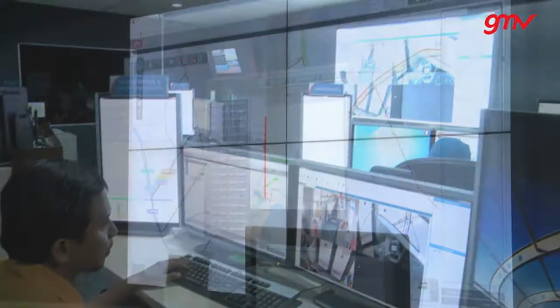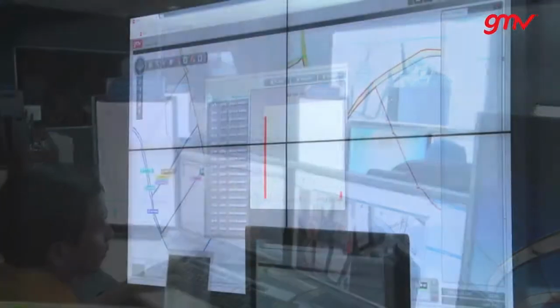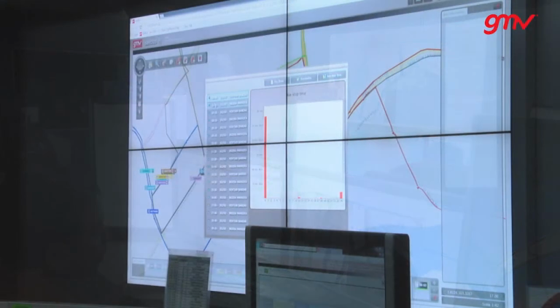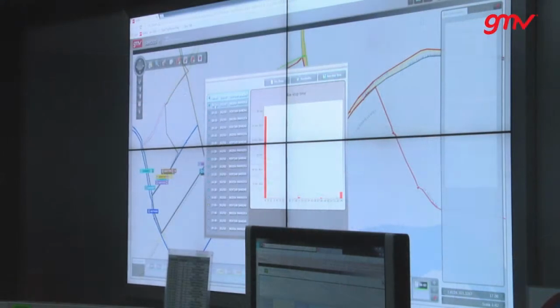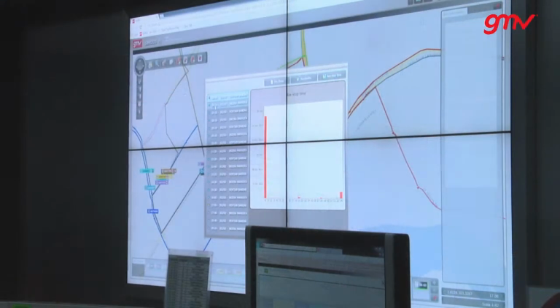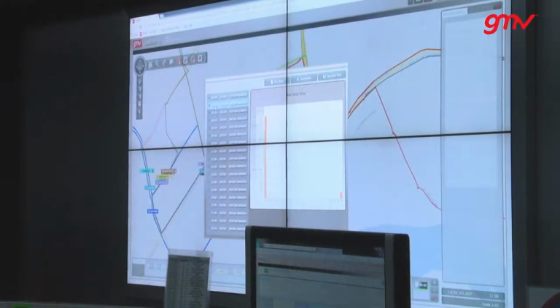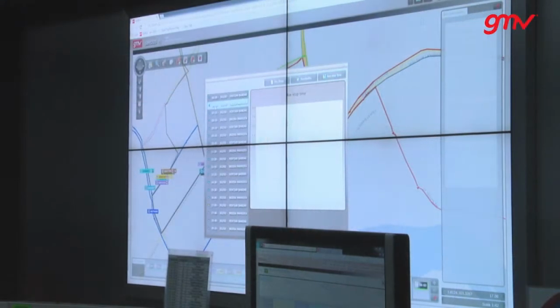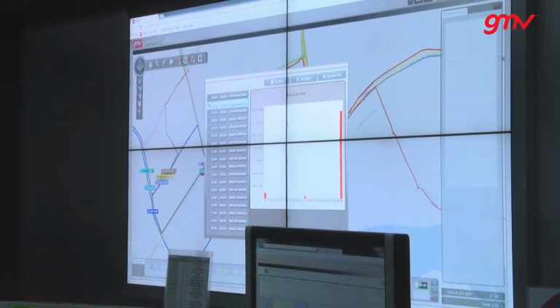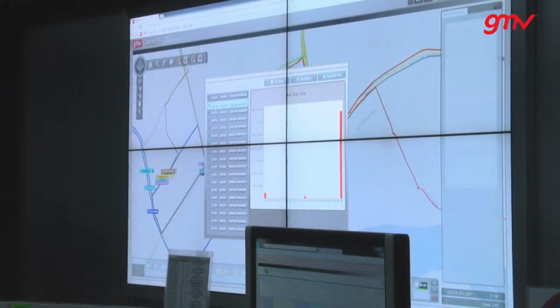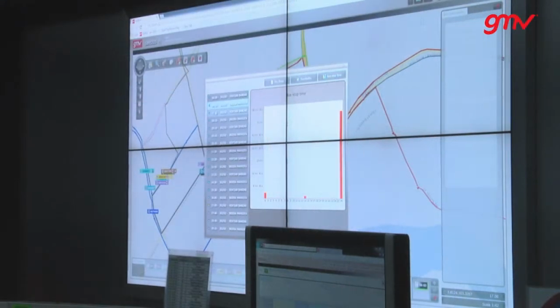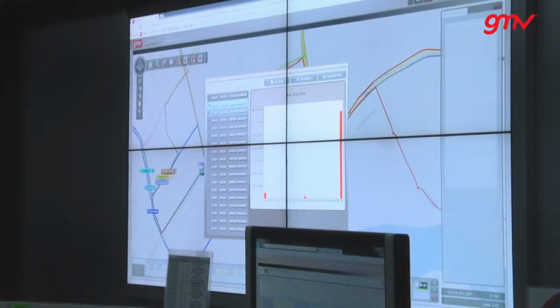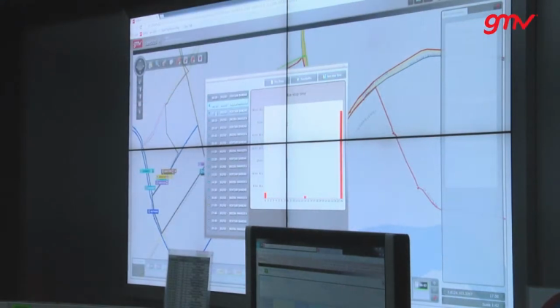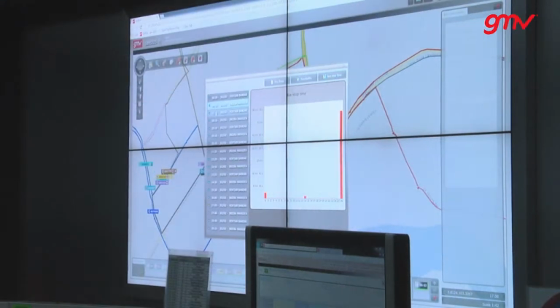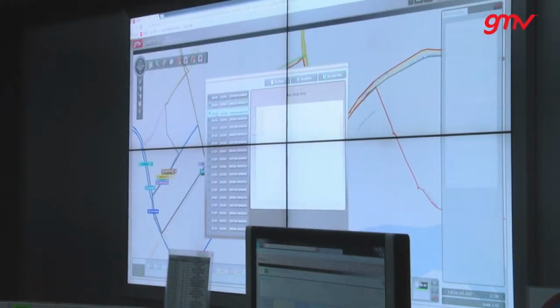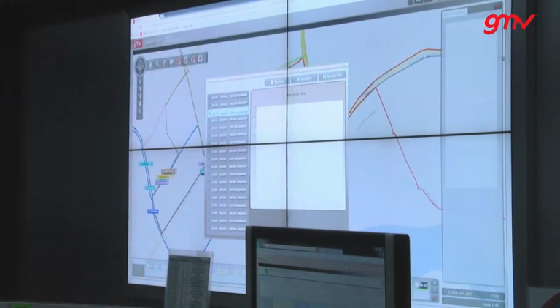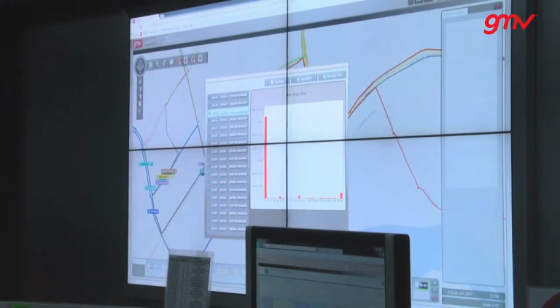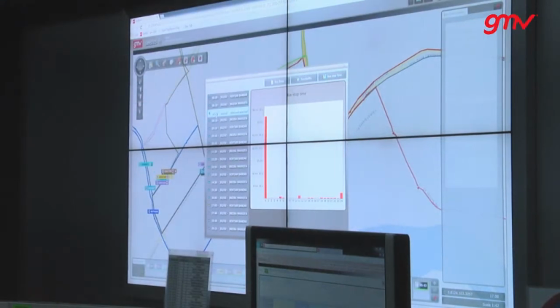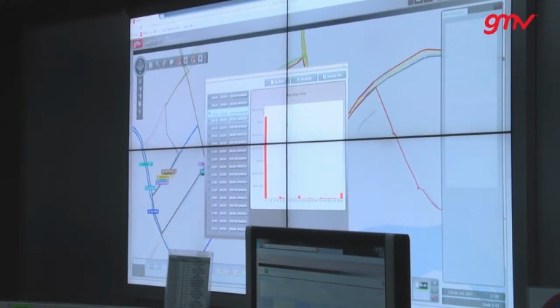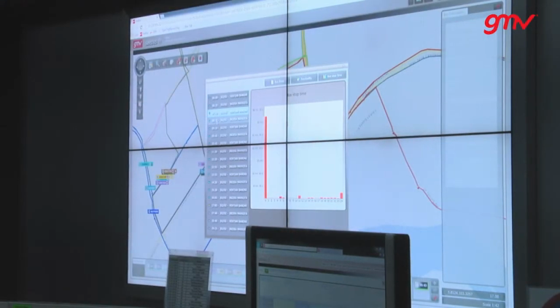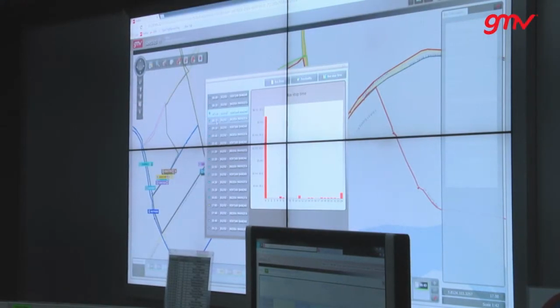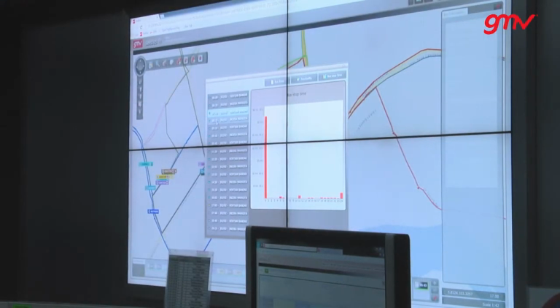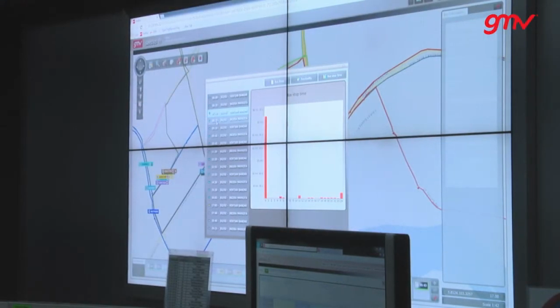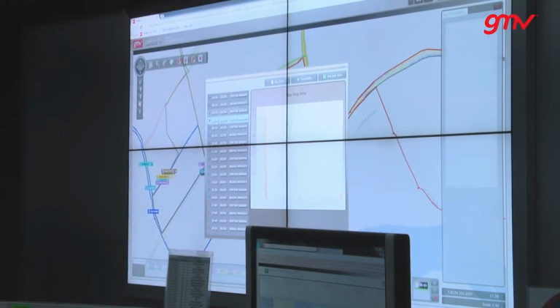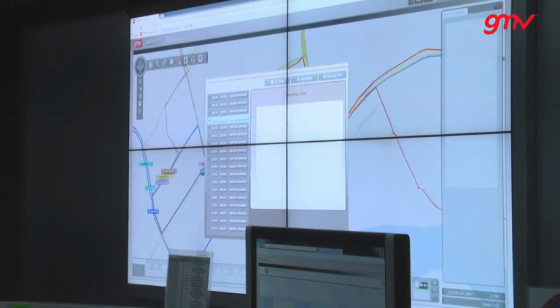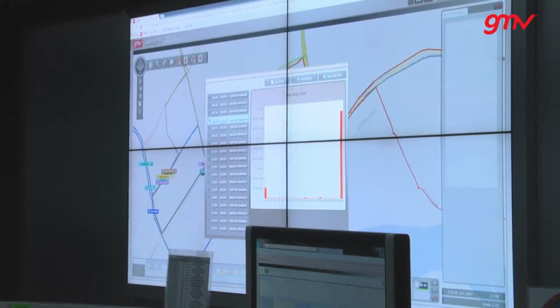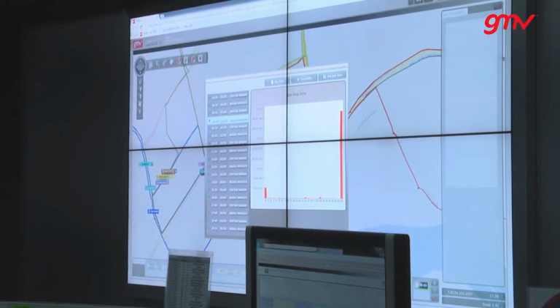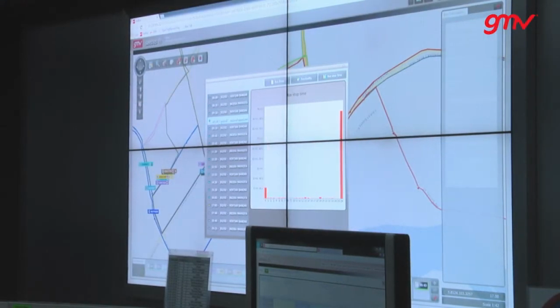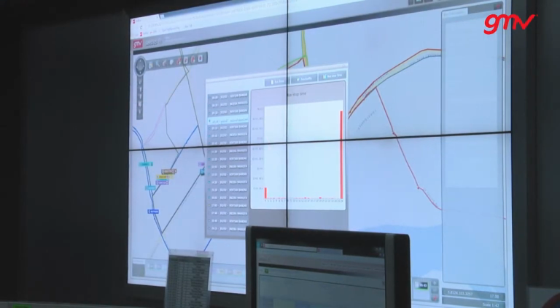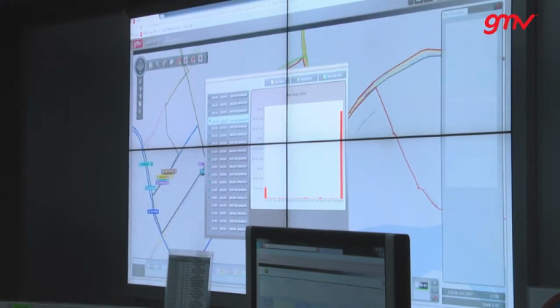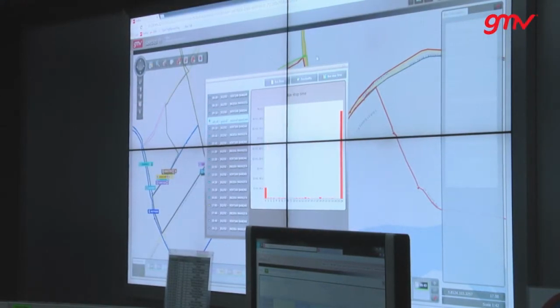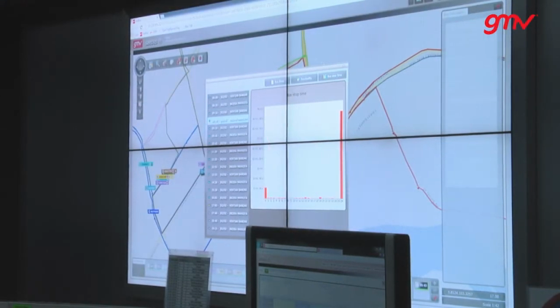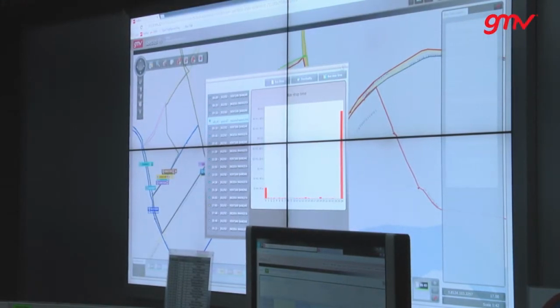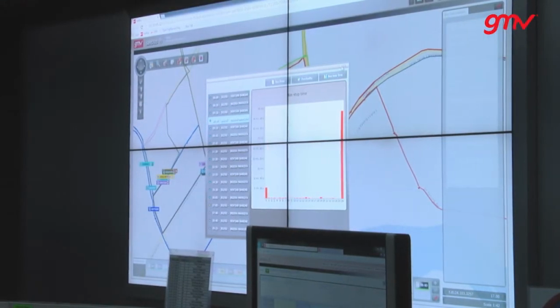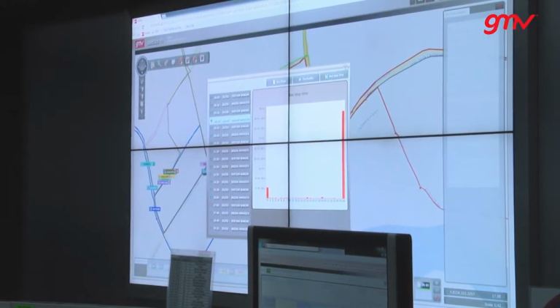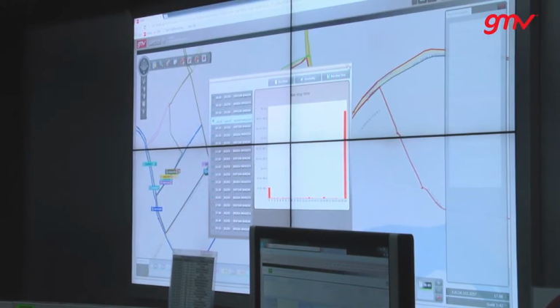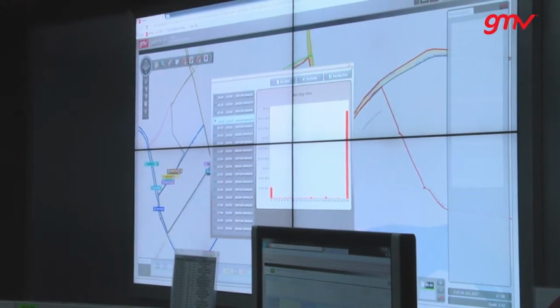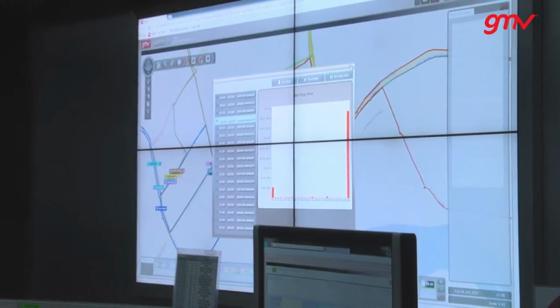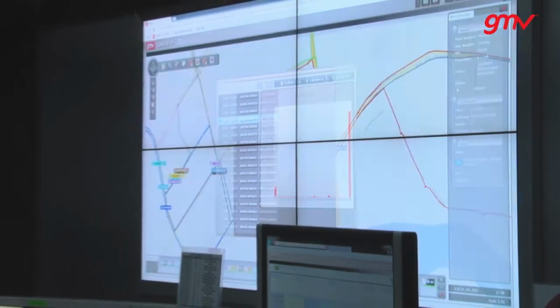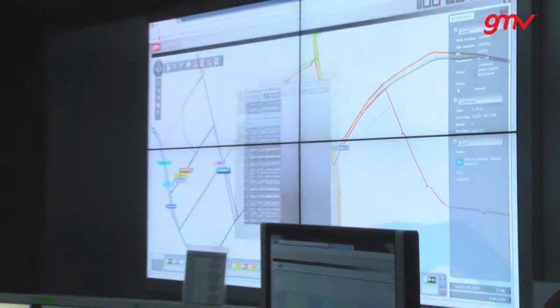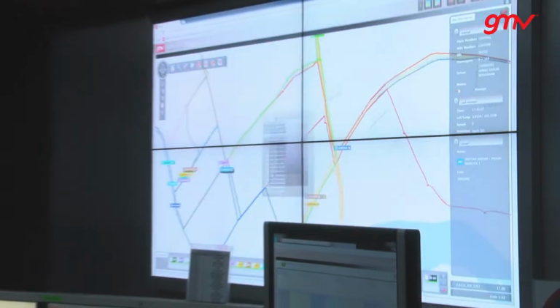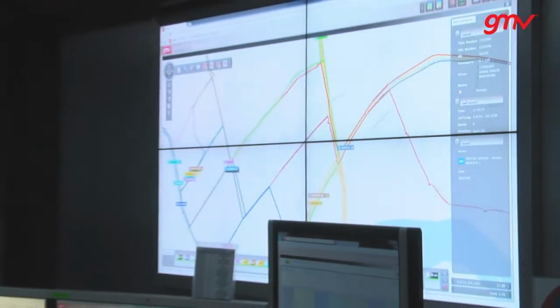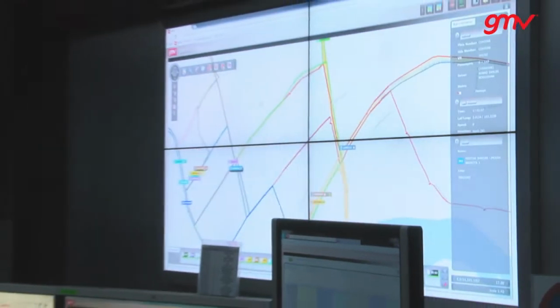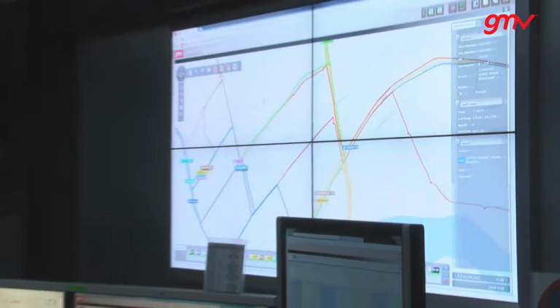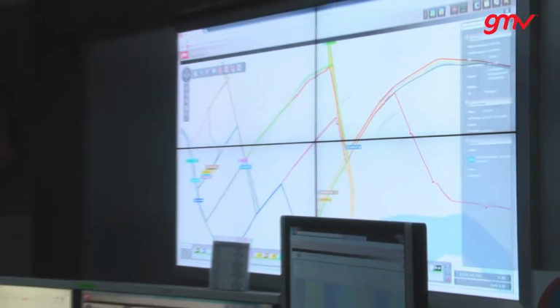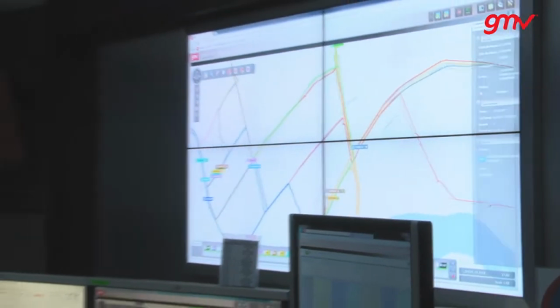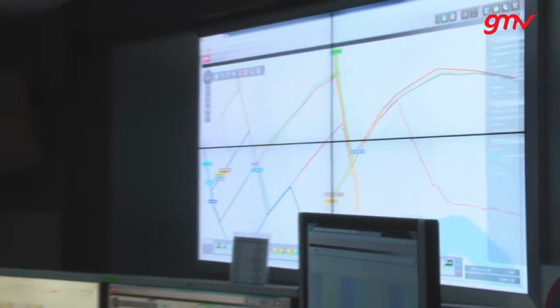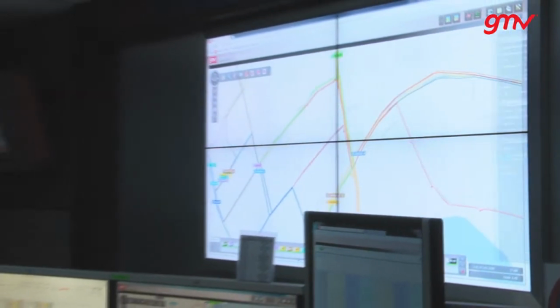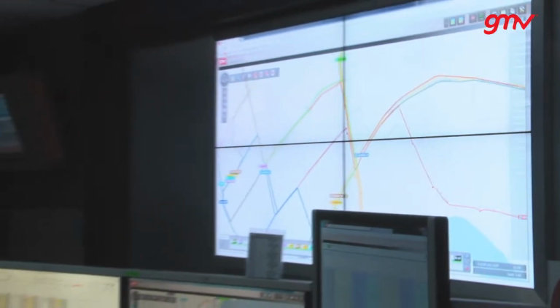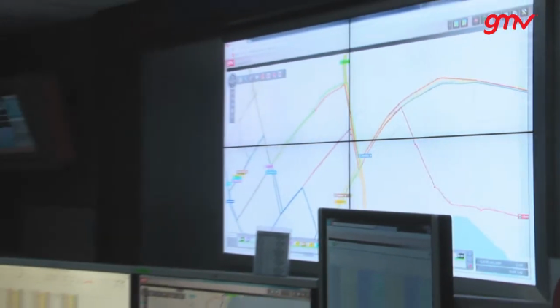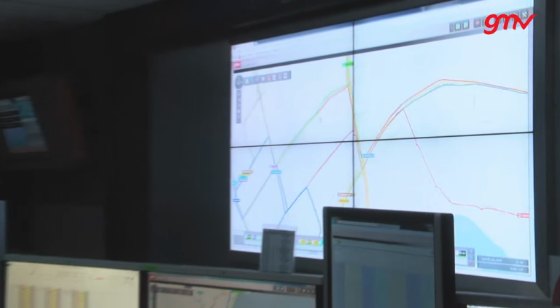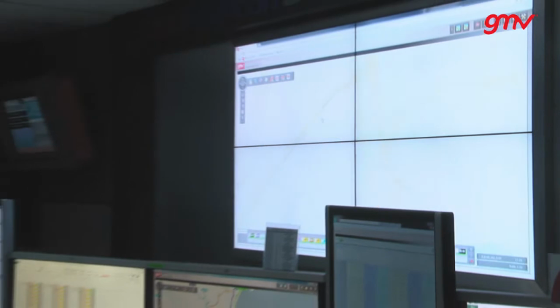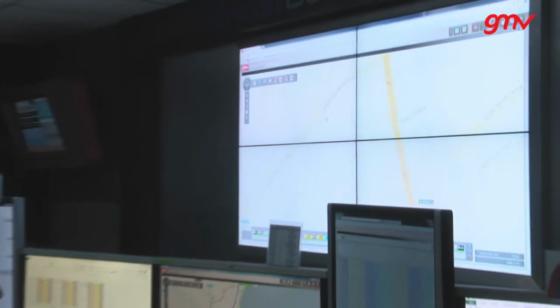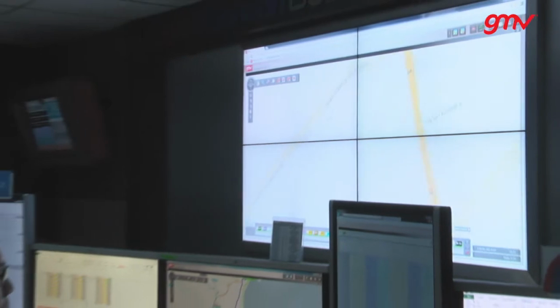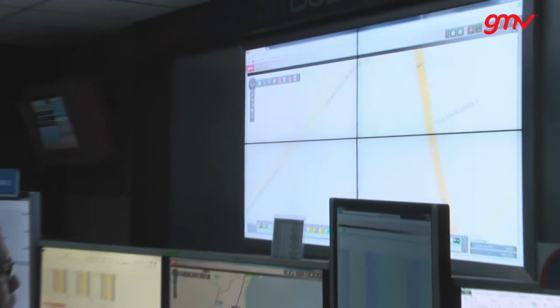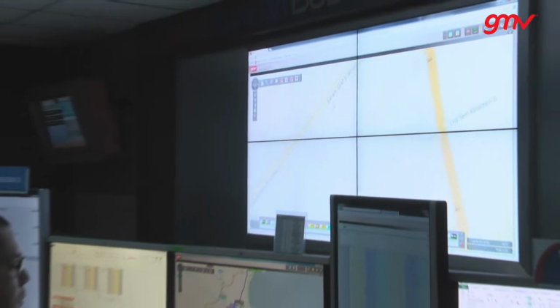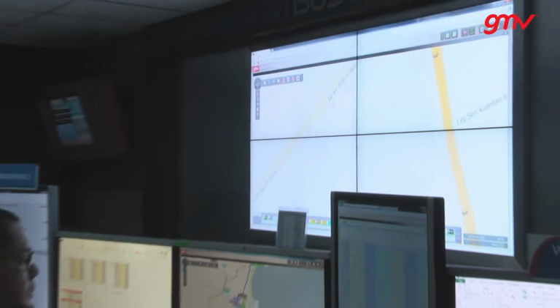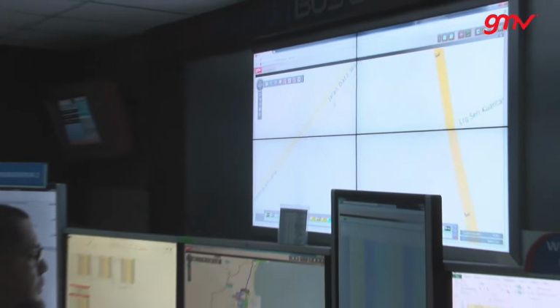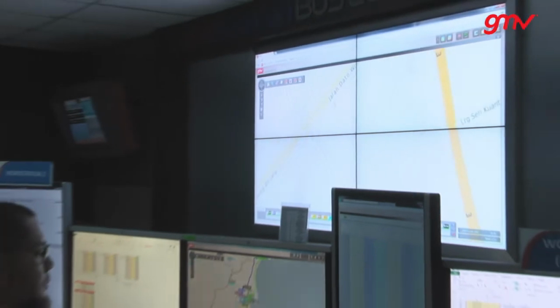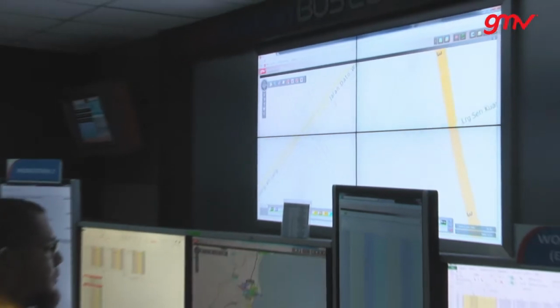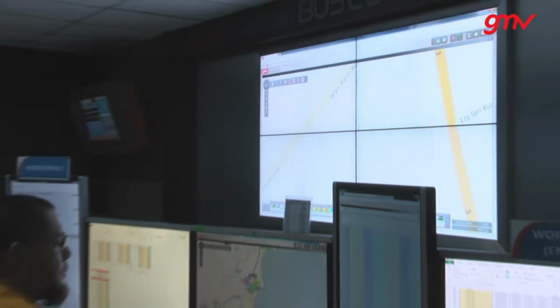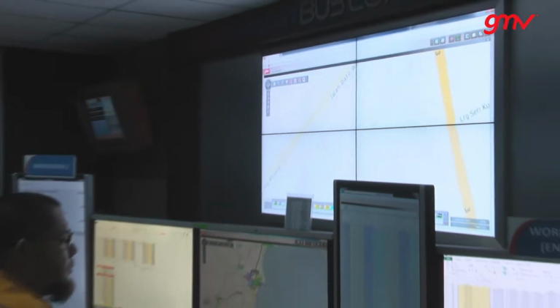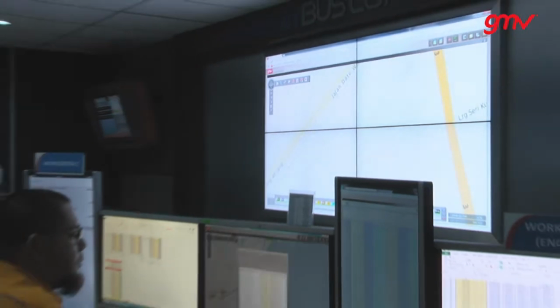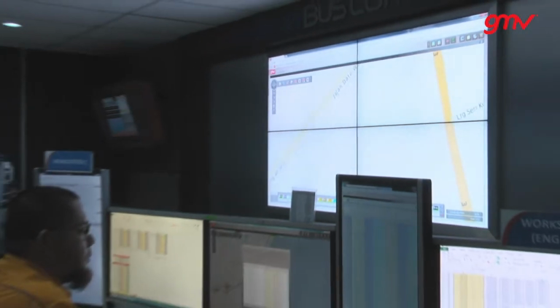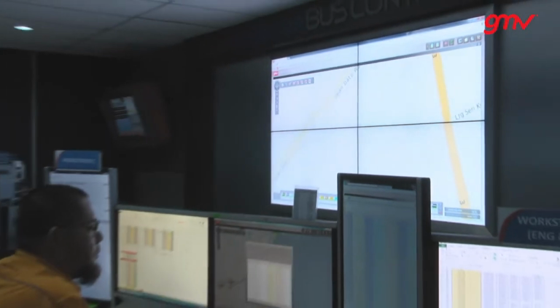Indeed, GMV's intelligent transportation system in Kuantan is setting the pace for other systems in Malaysia and neighbouring countries.